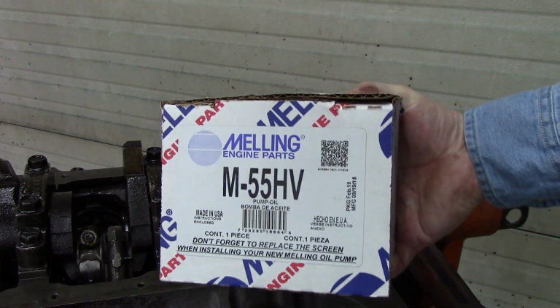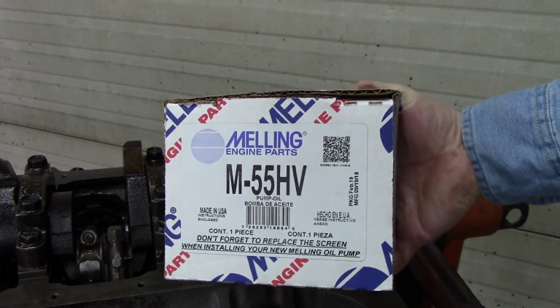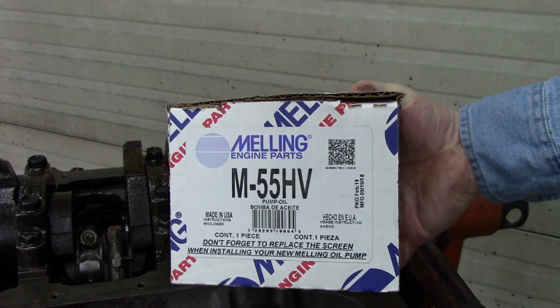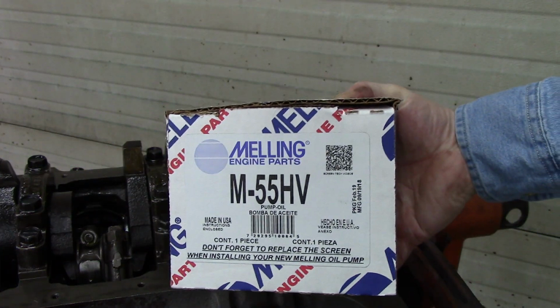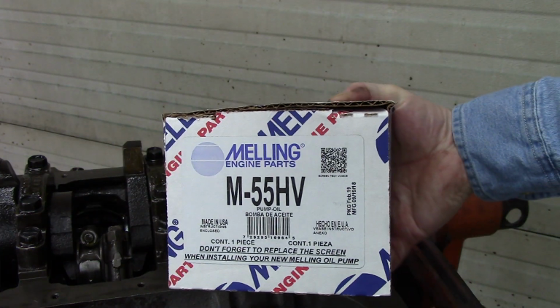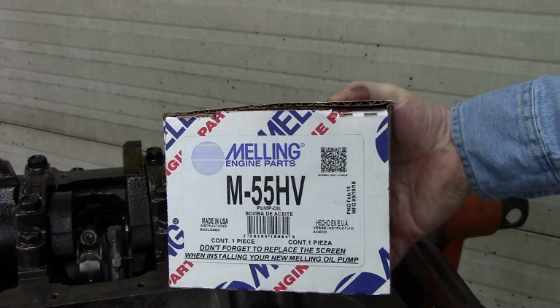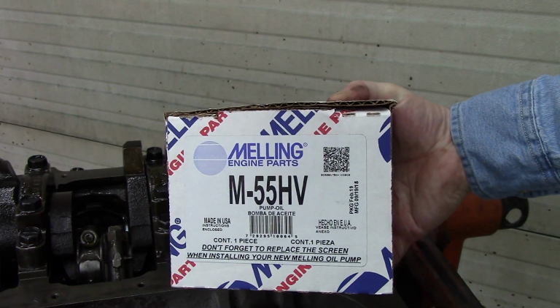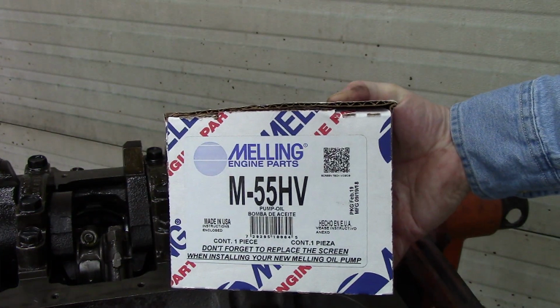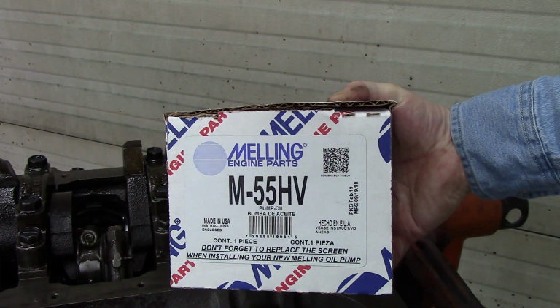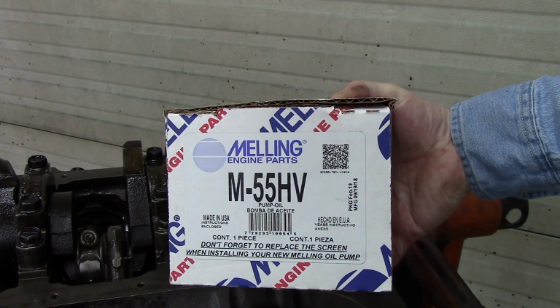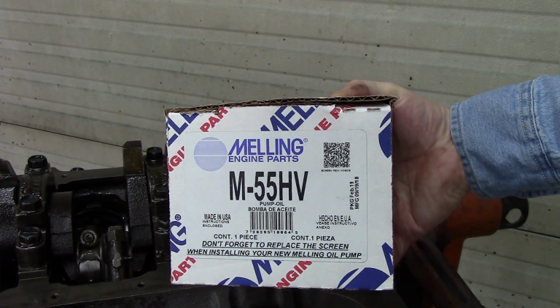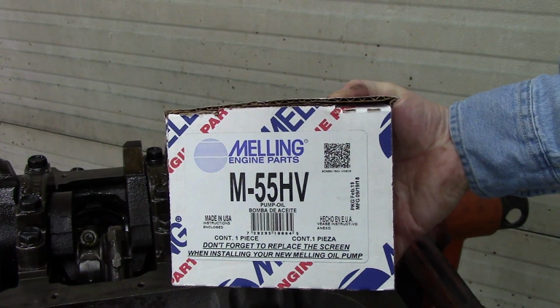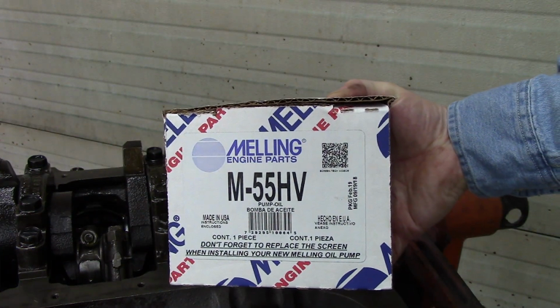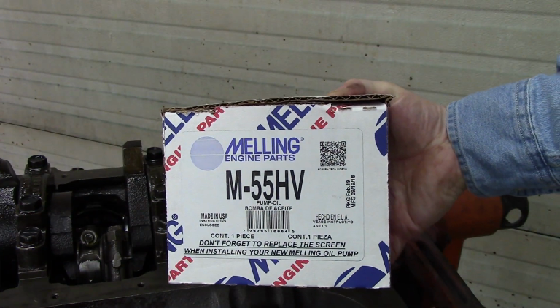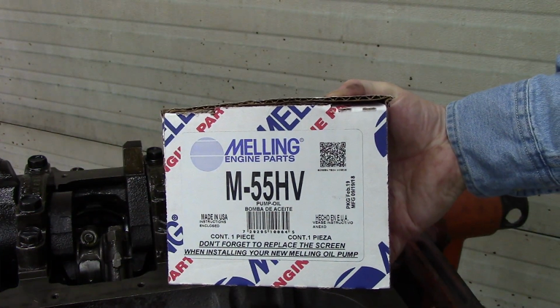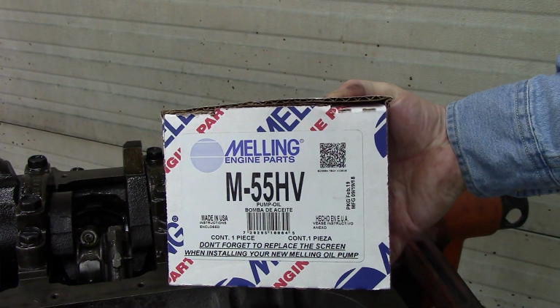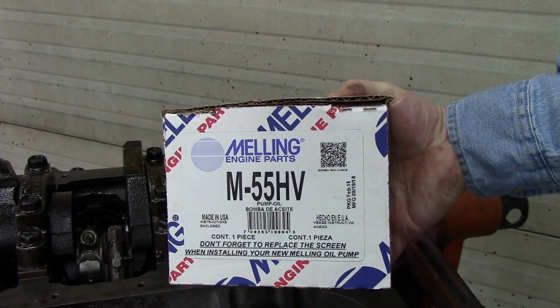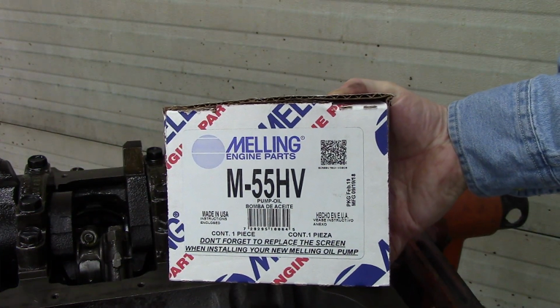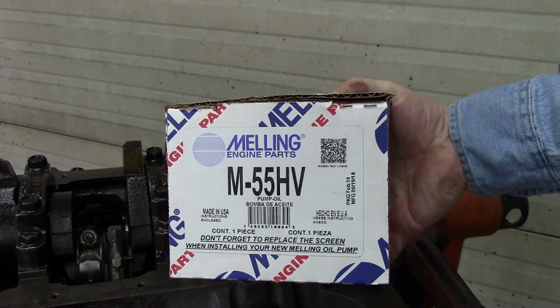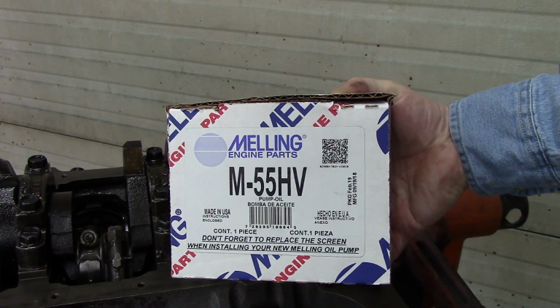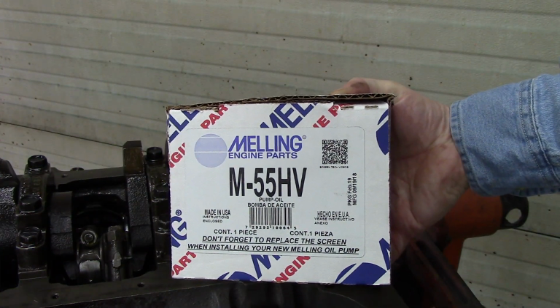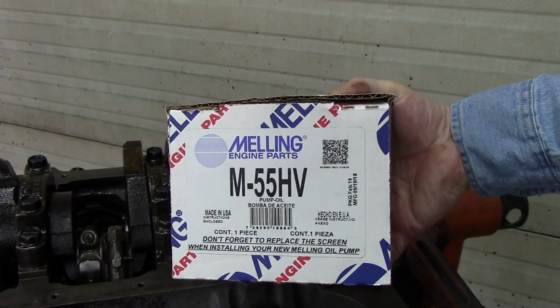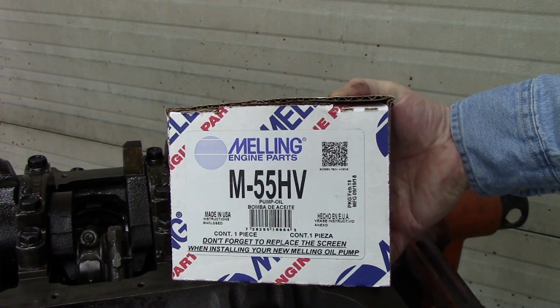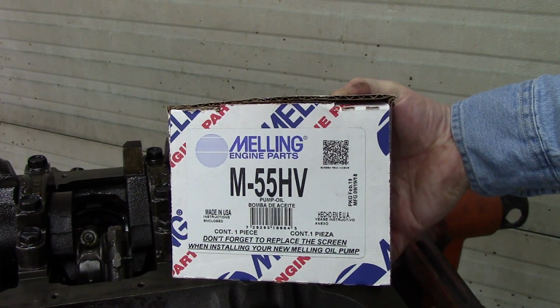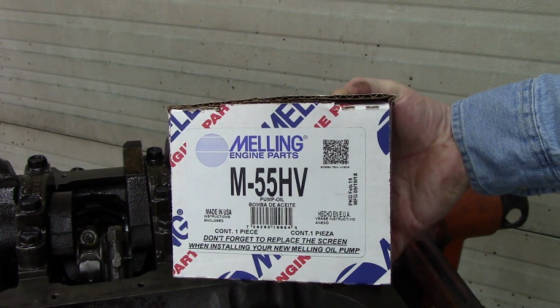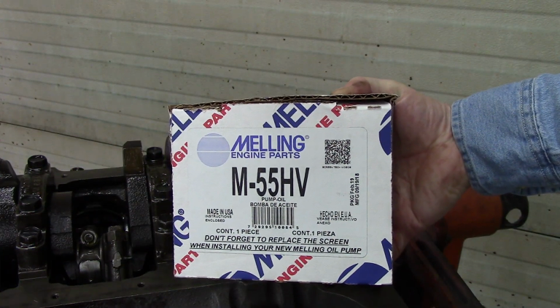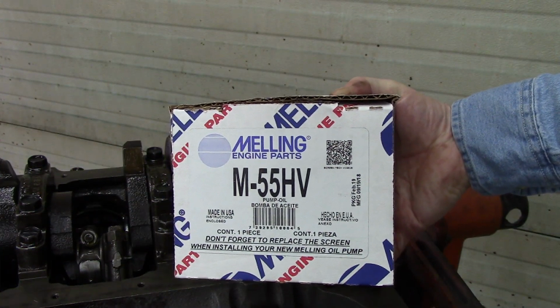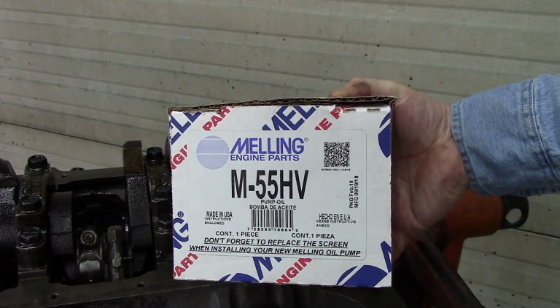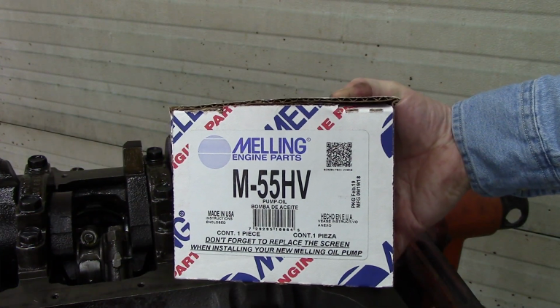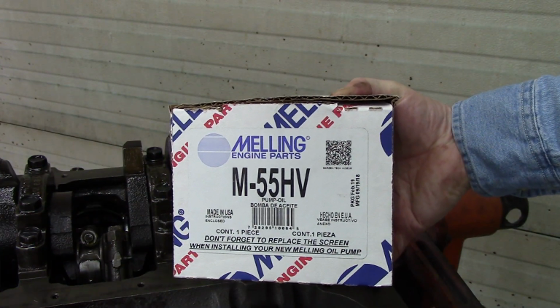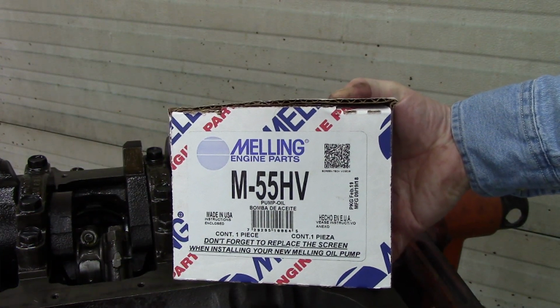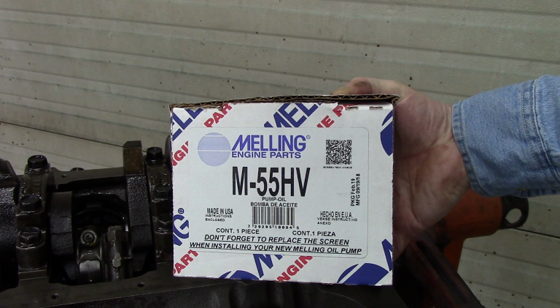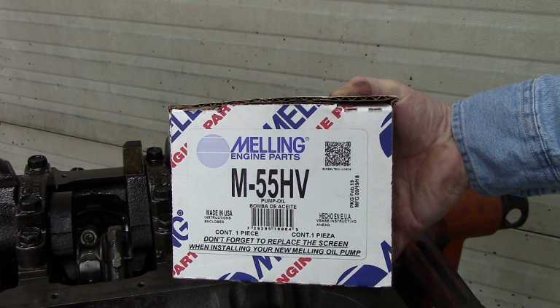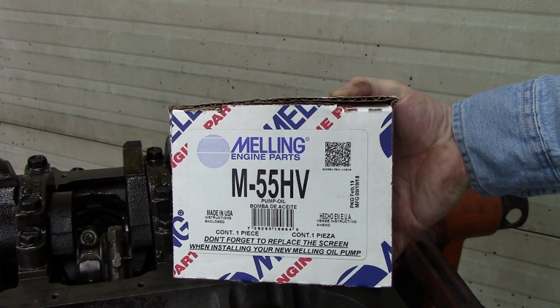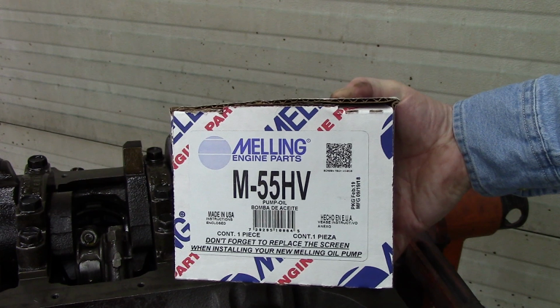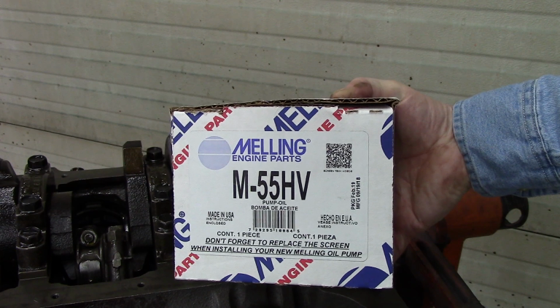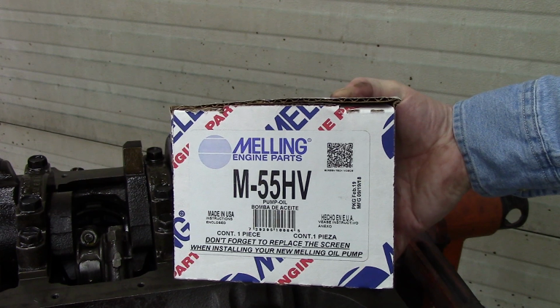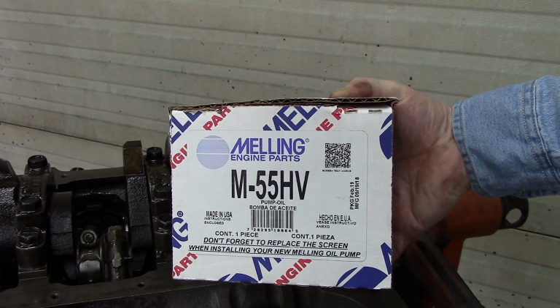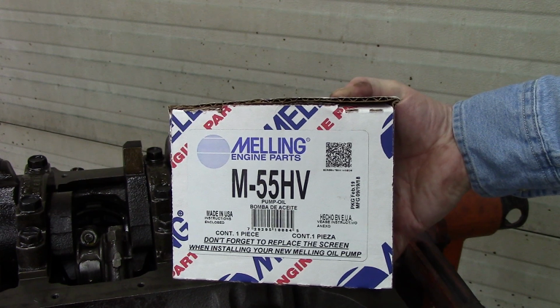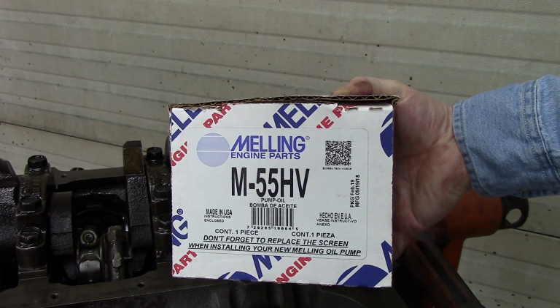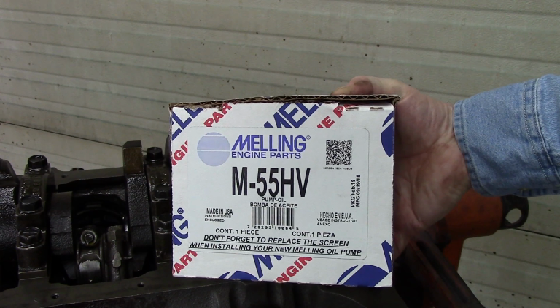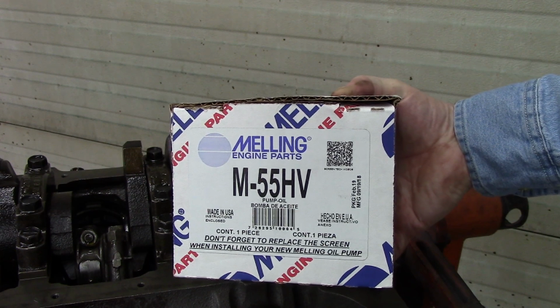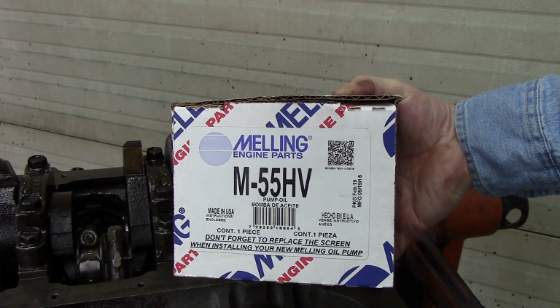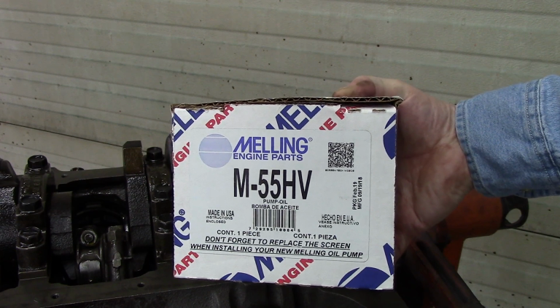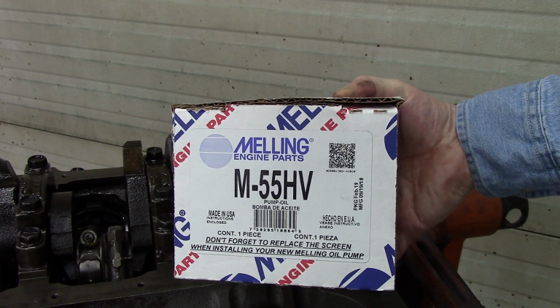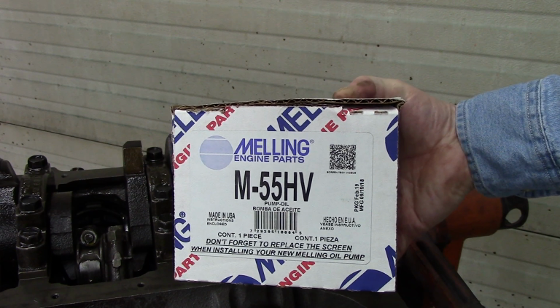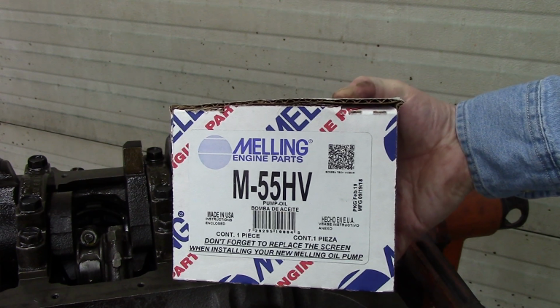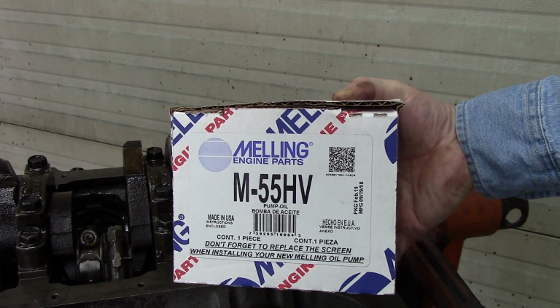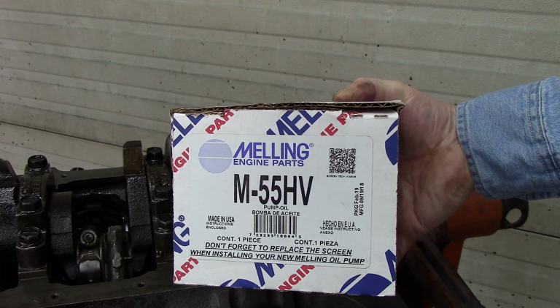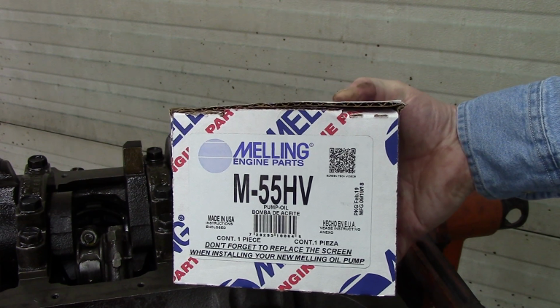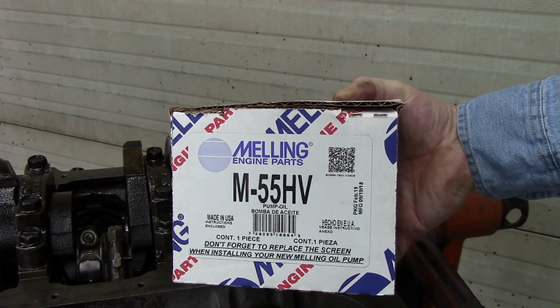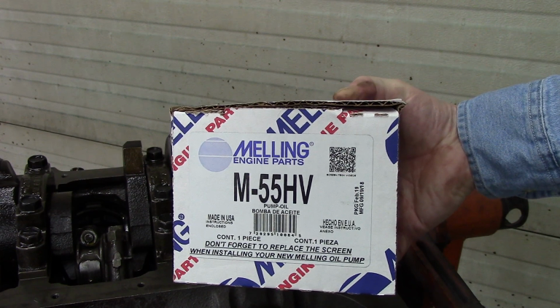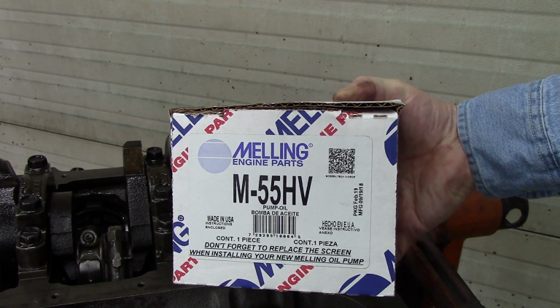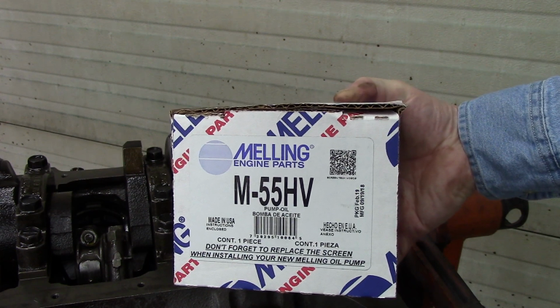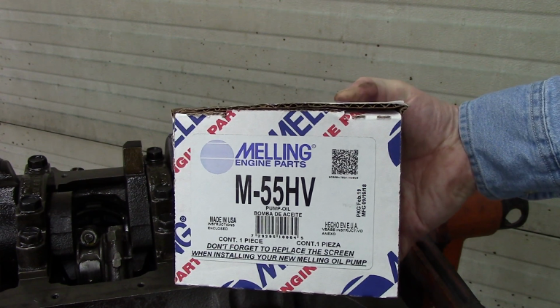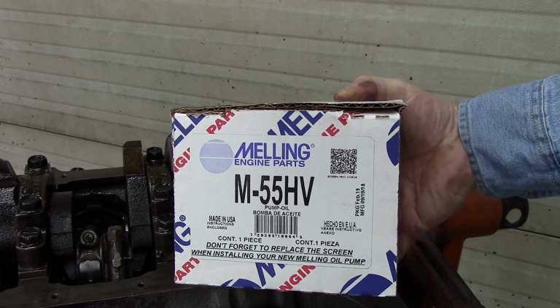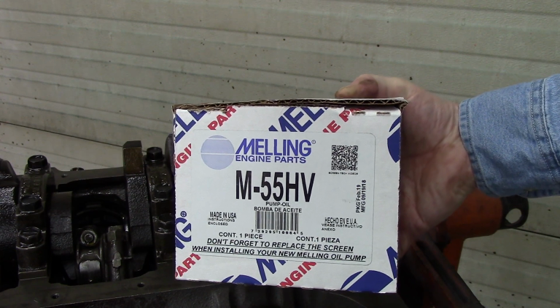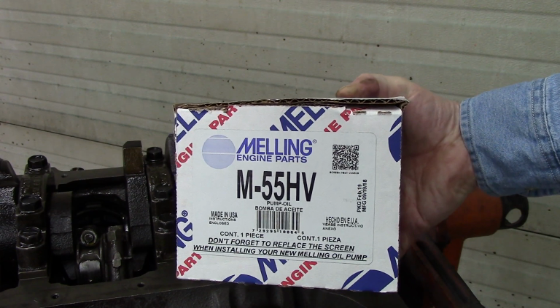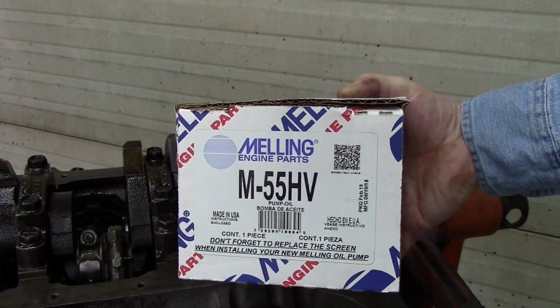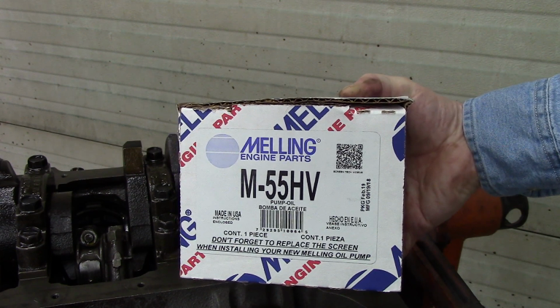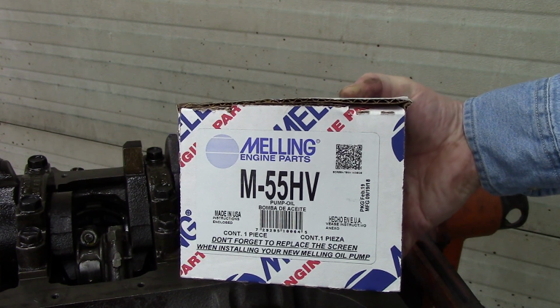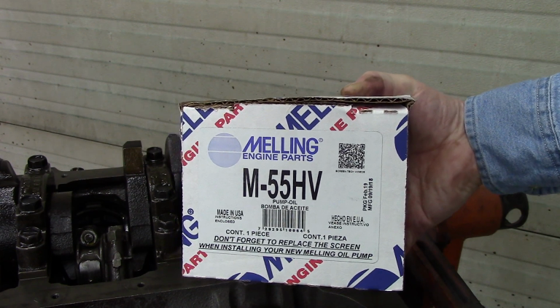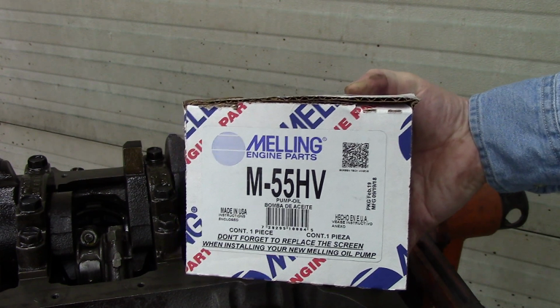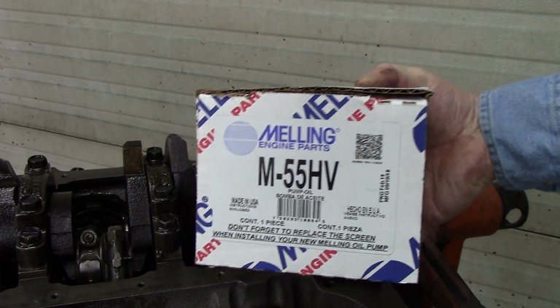Next we are going to install a new oil pump. This is a Melling high volume oil pump.